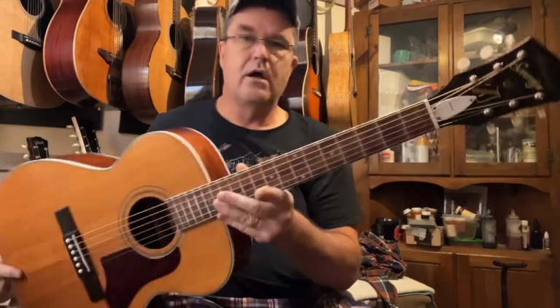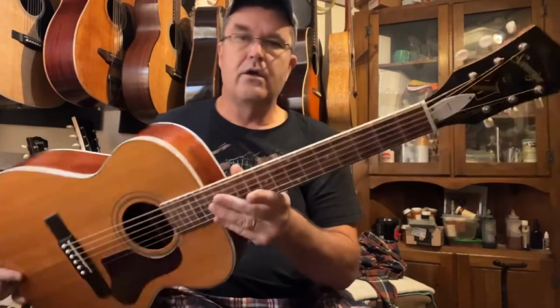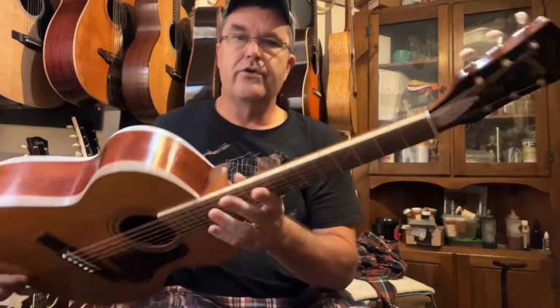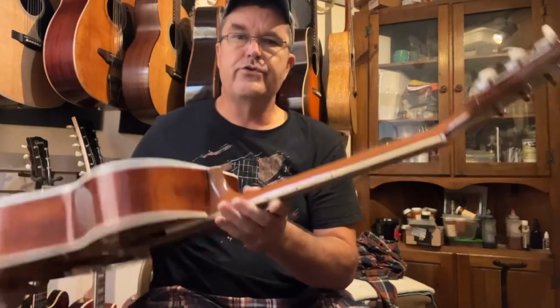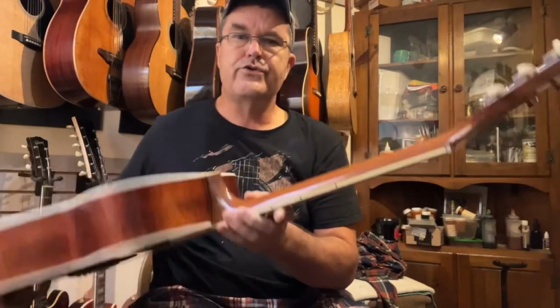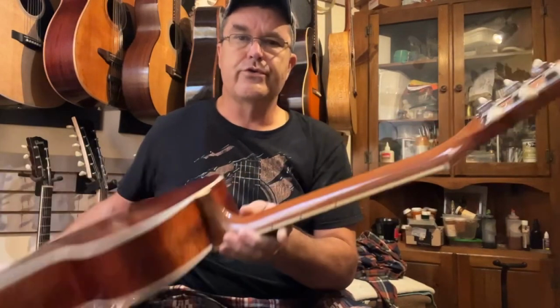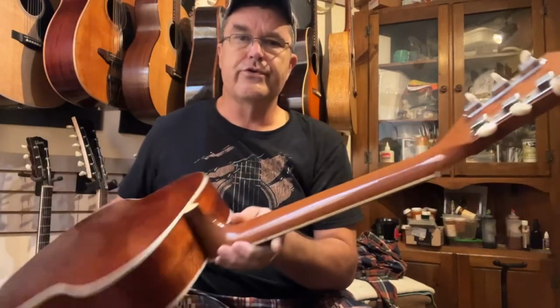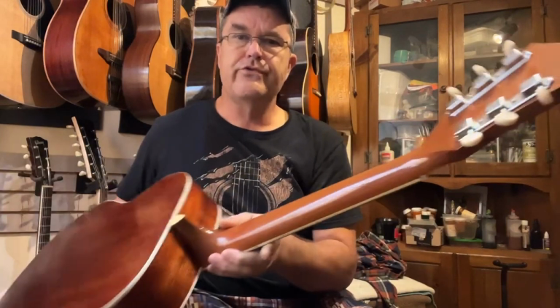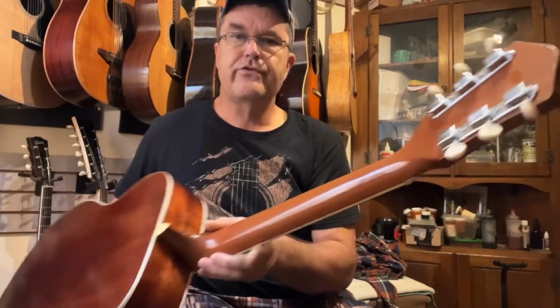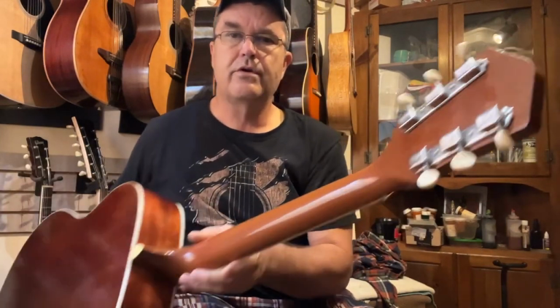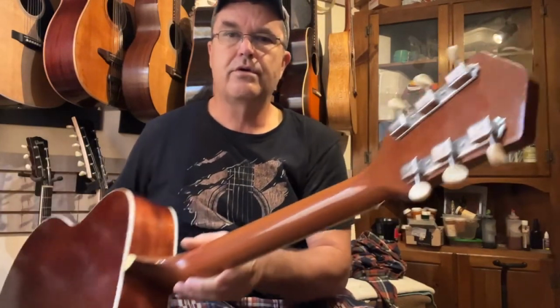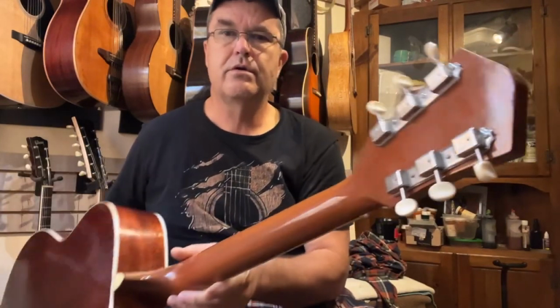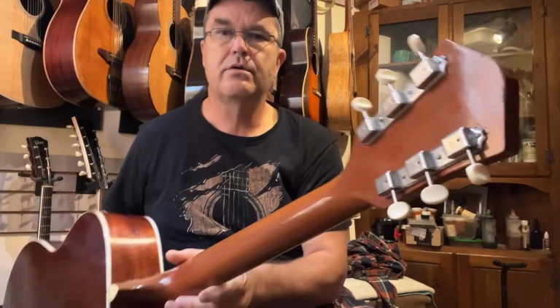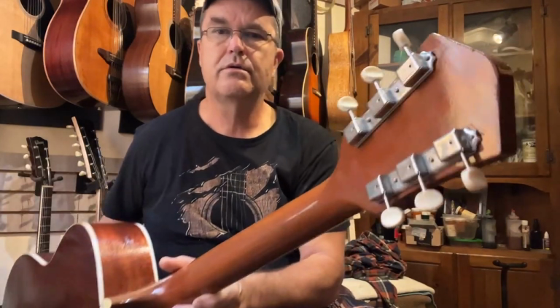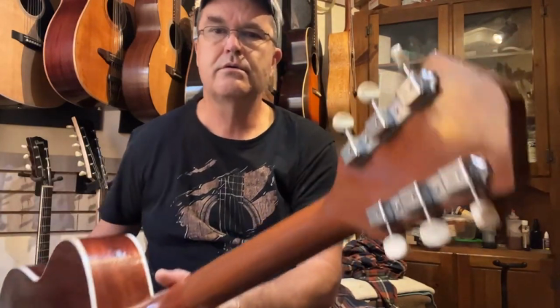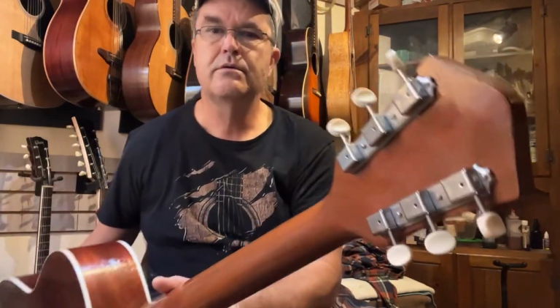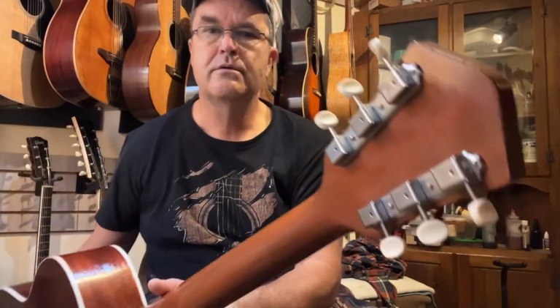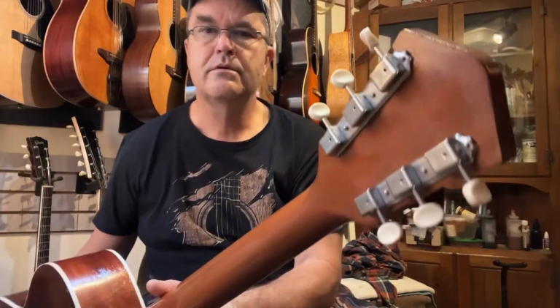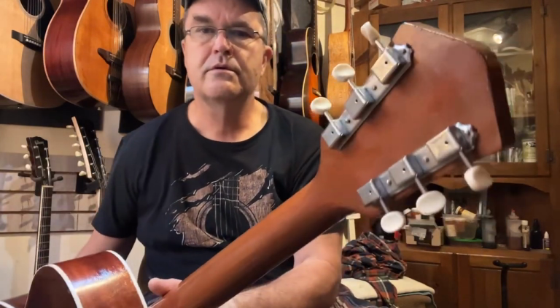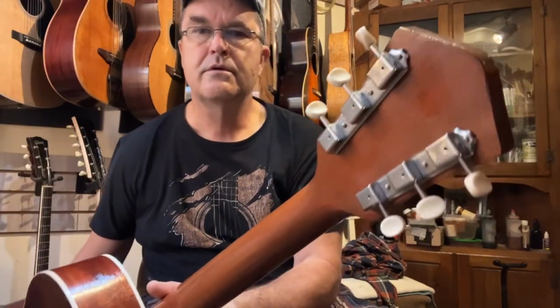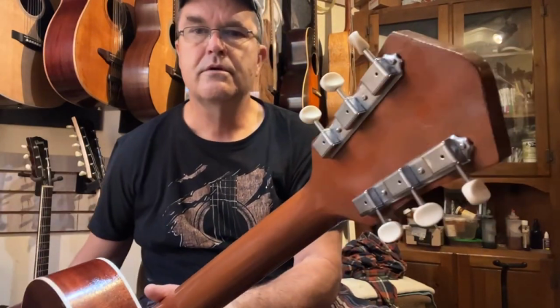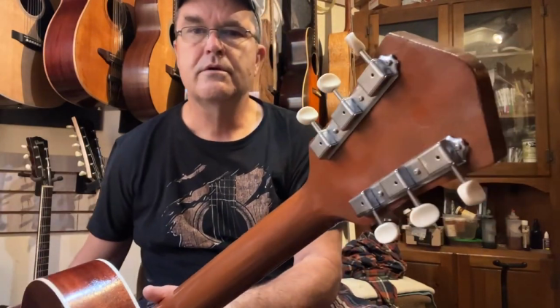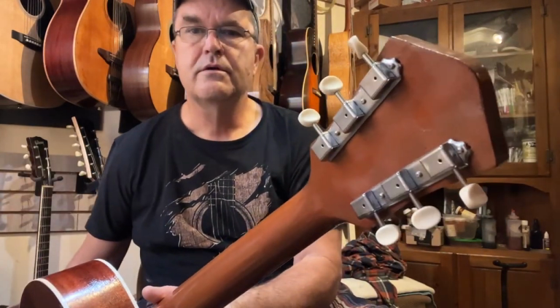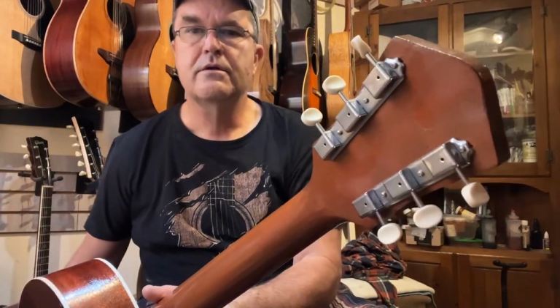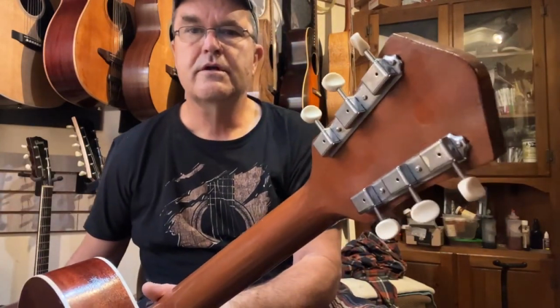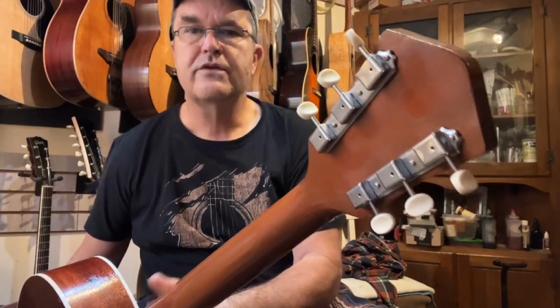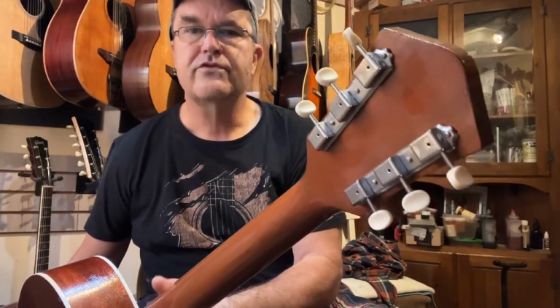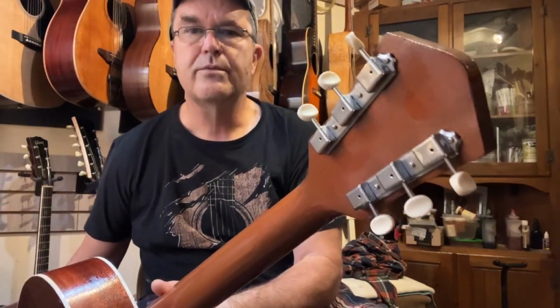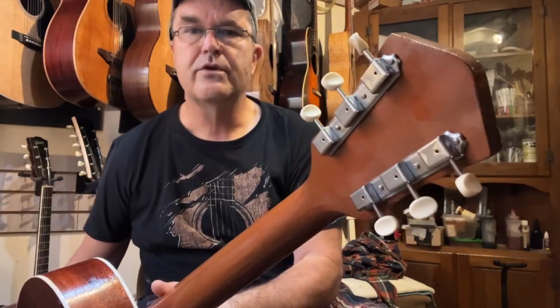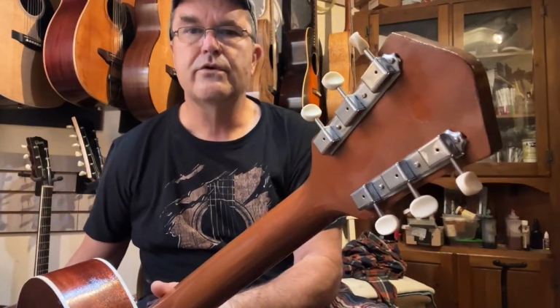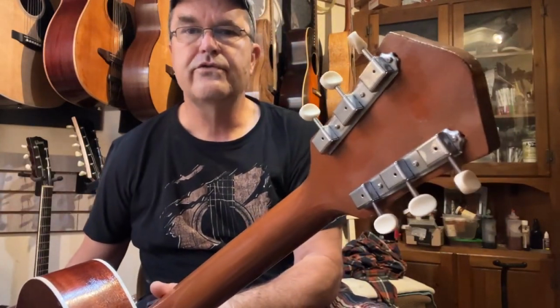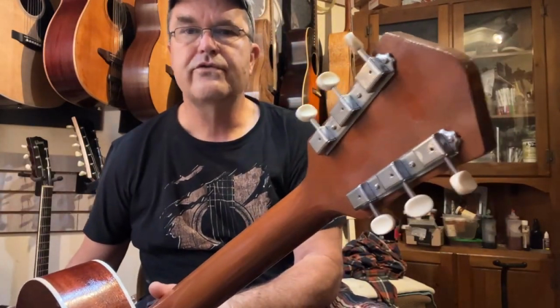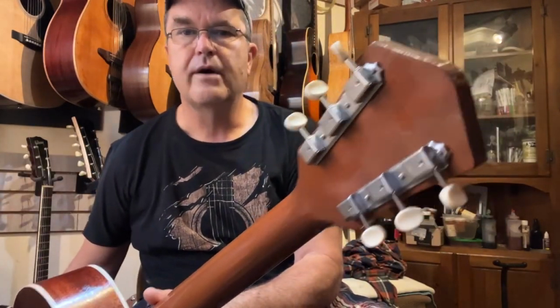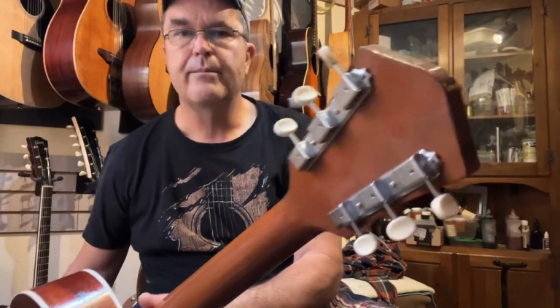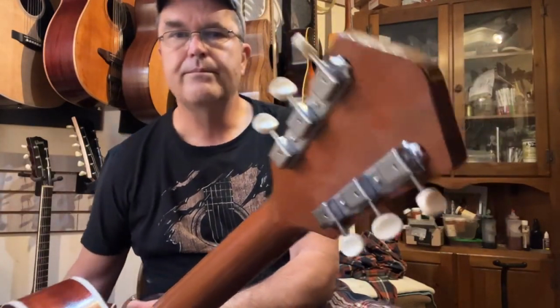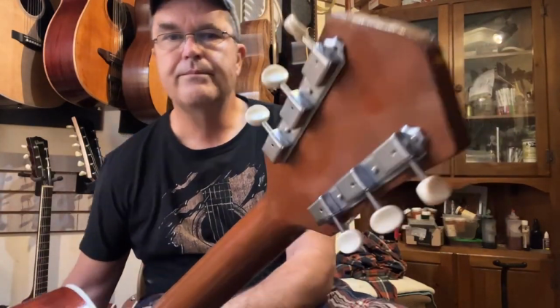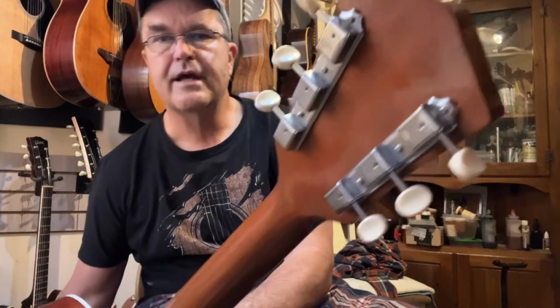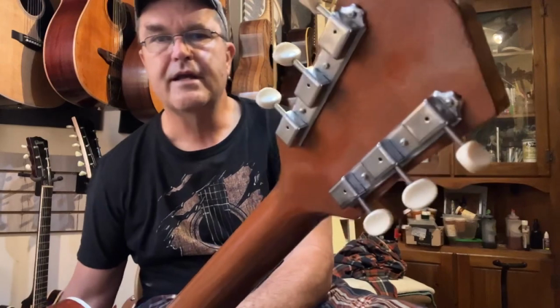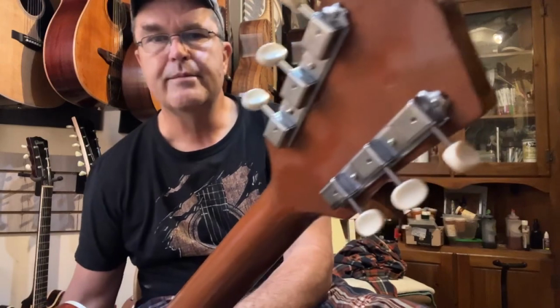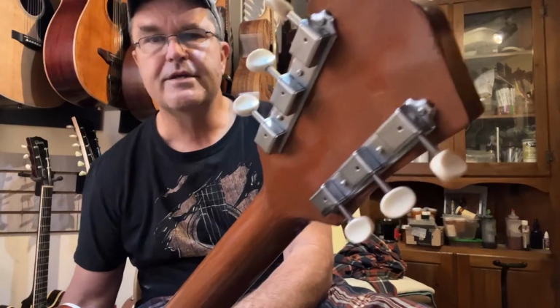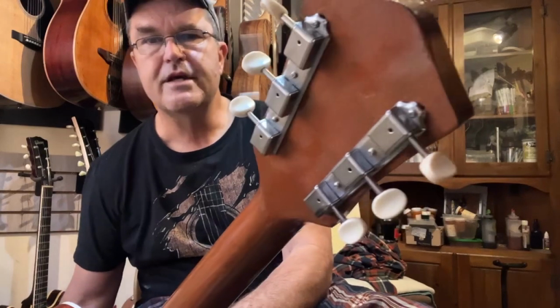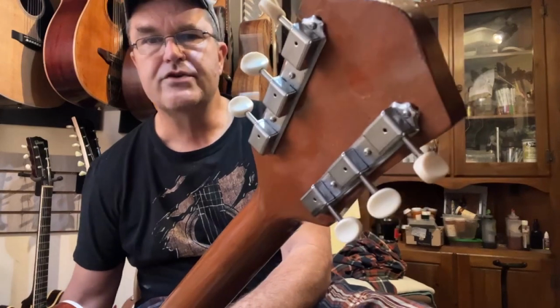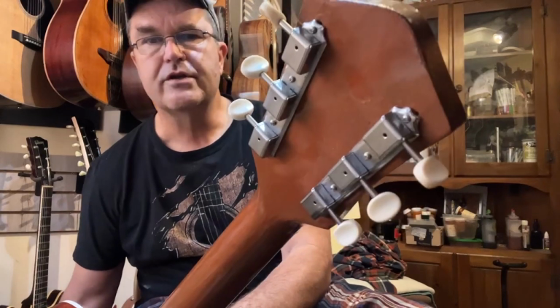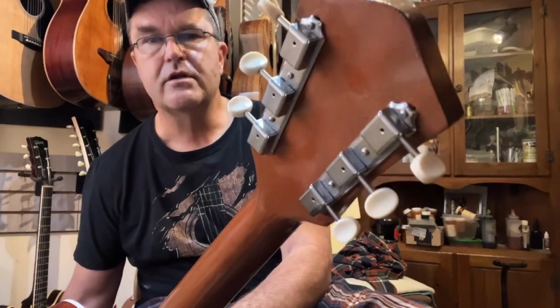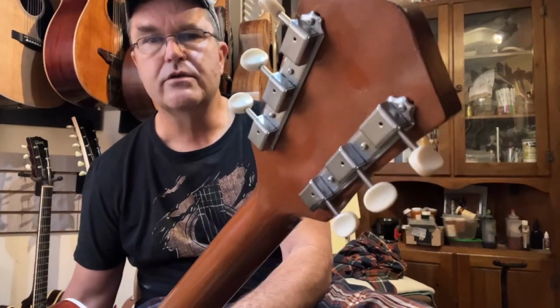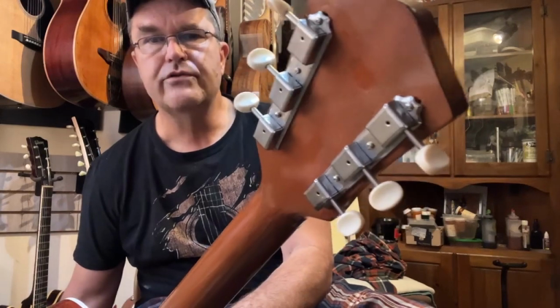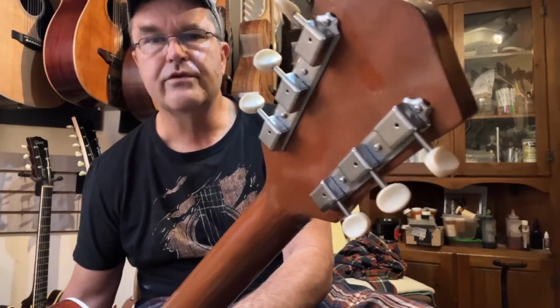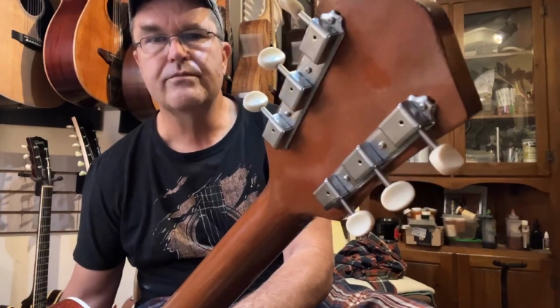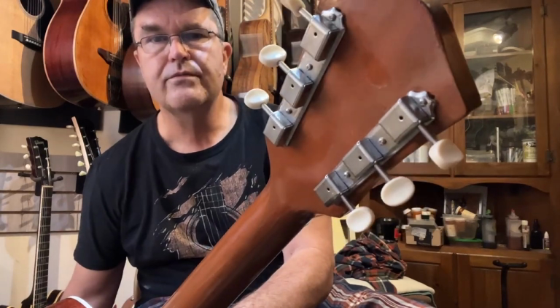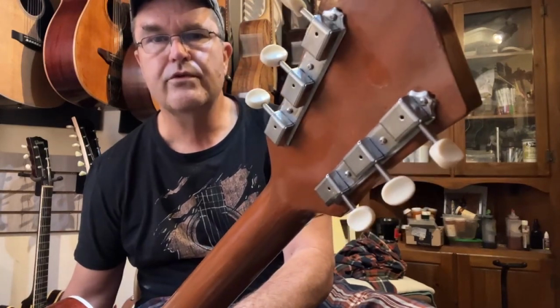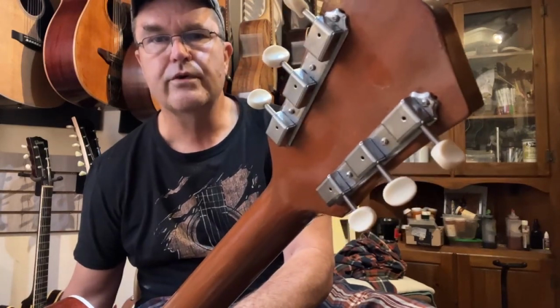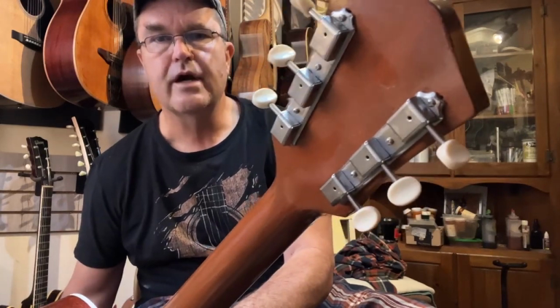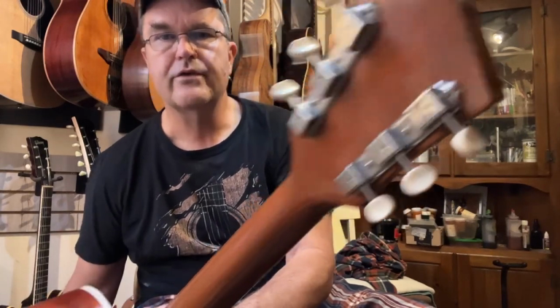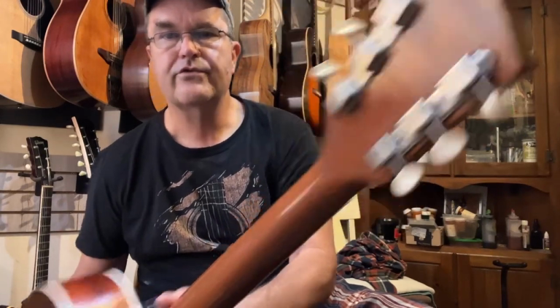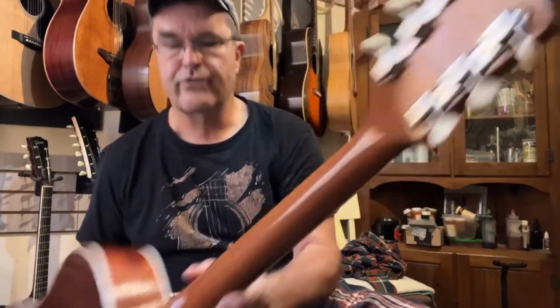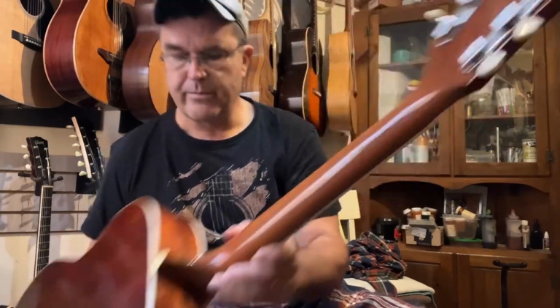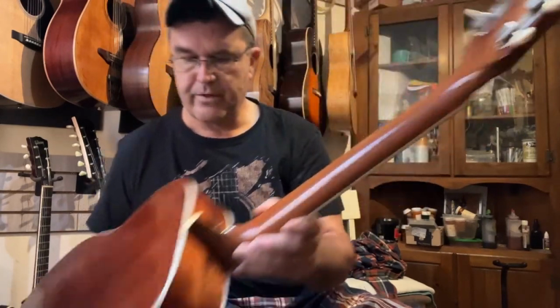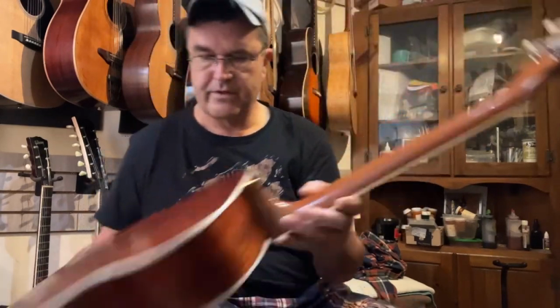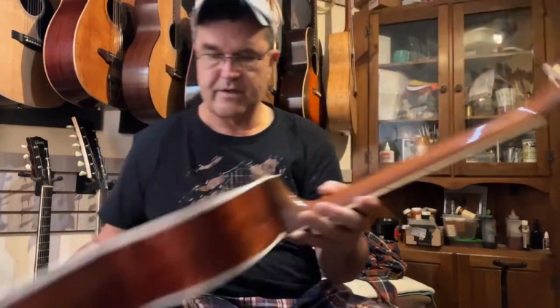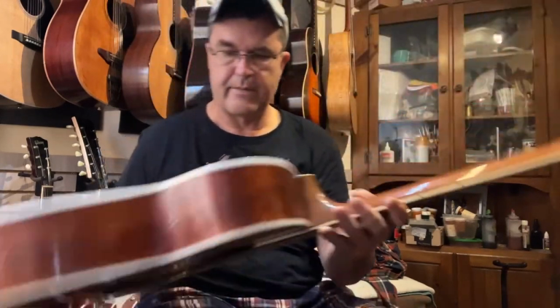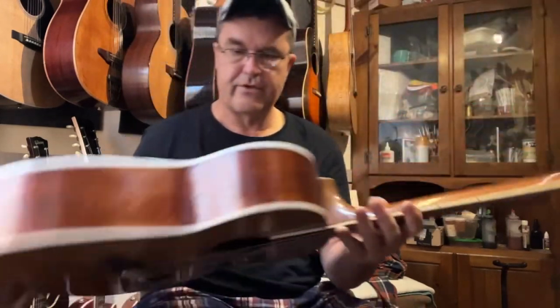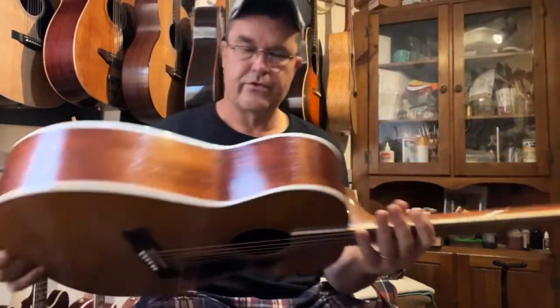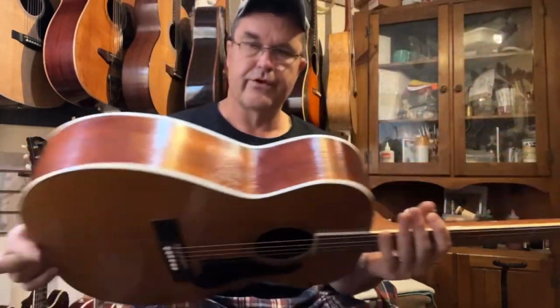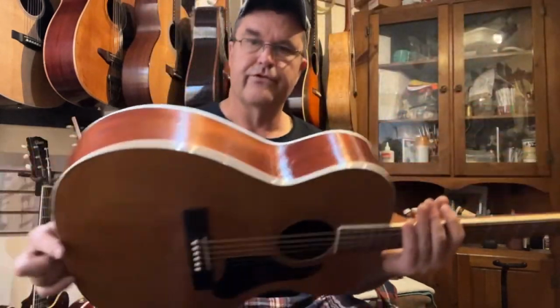New tuners — got some of those imitation Kluson three-on-a-strip type tuners.